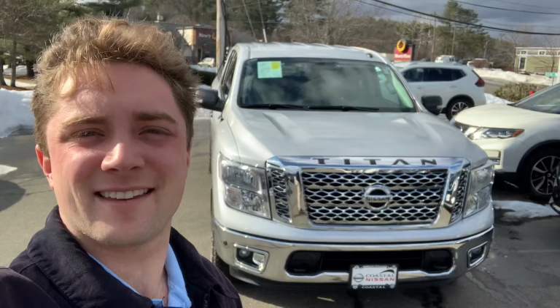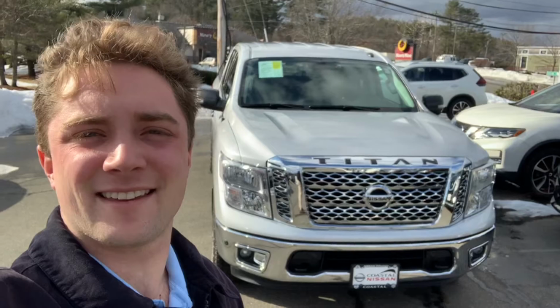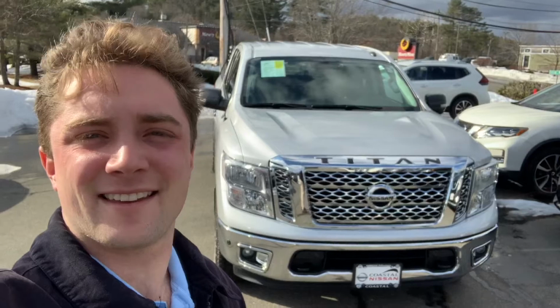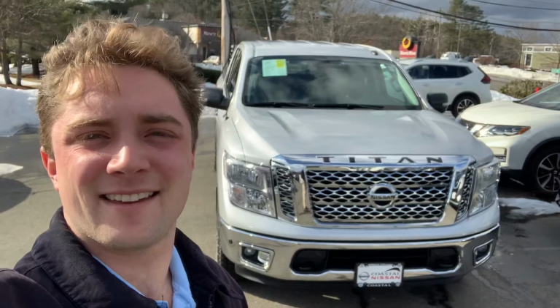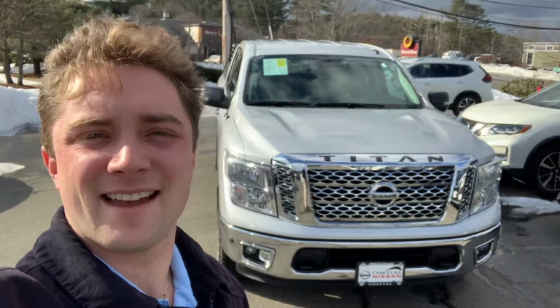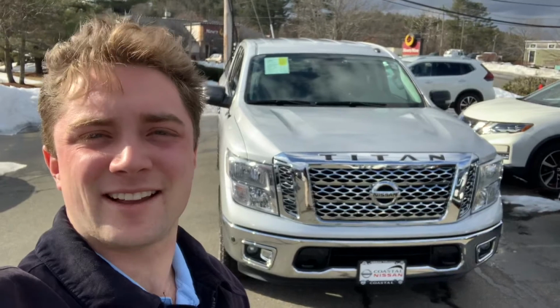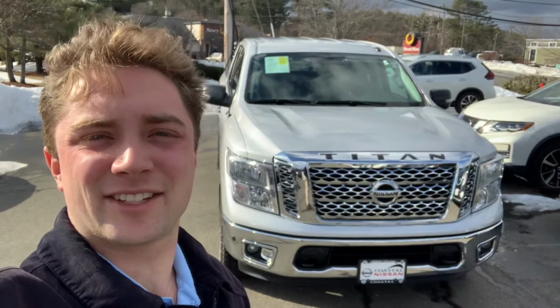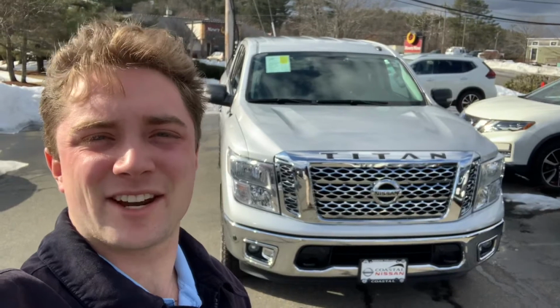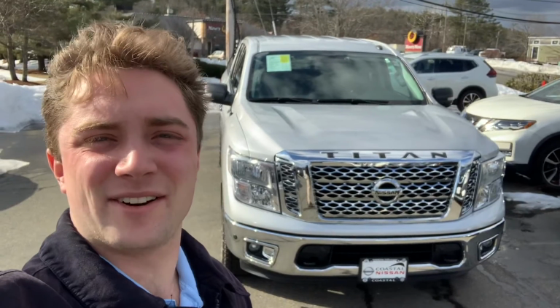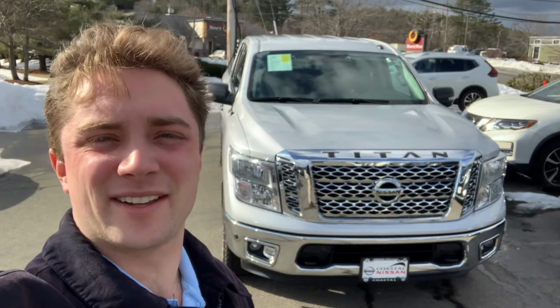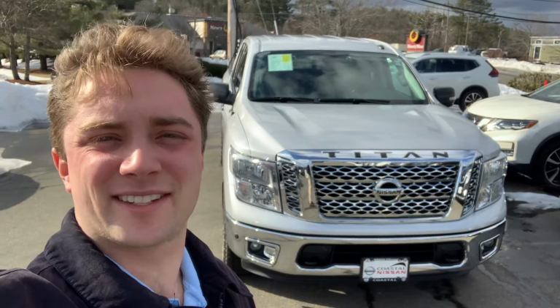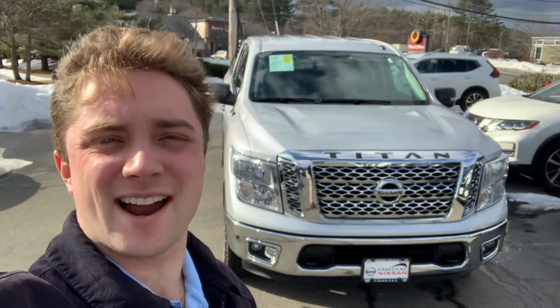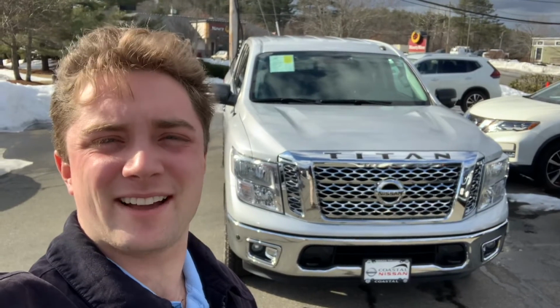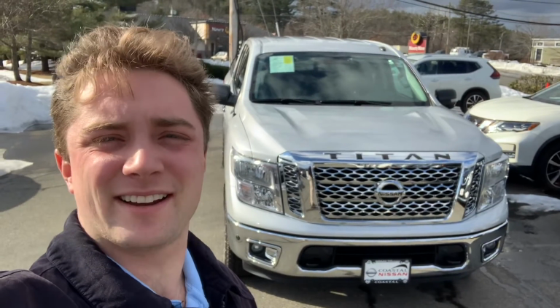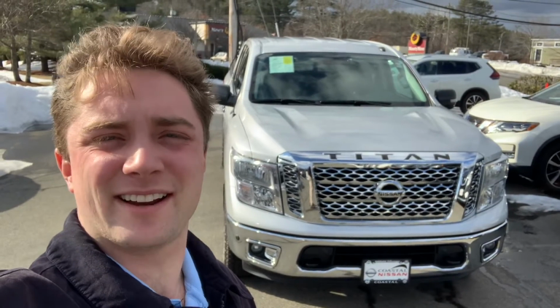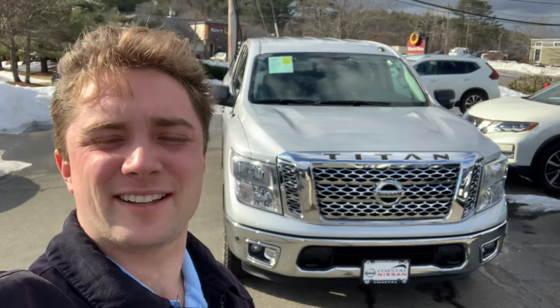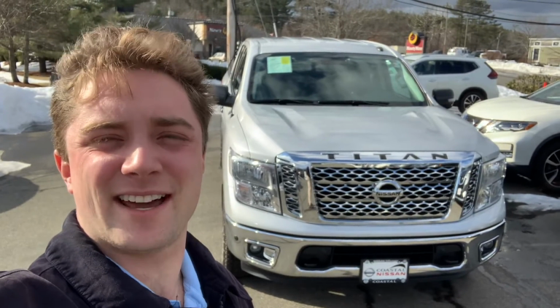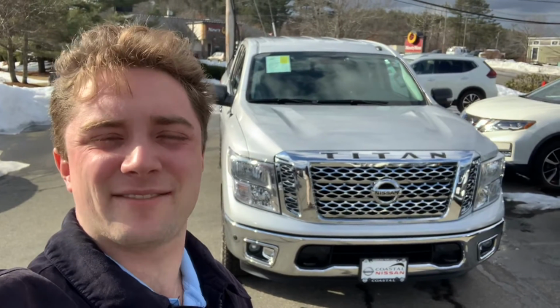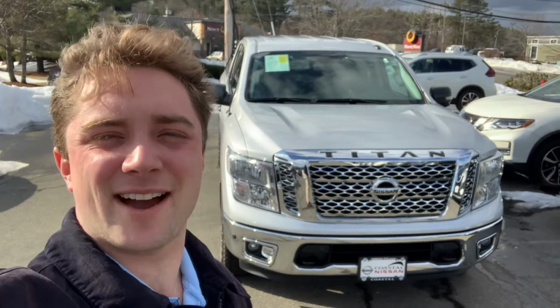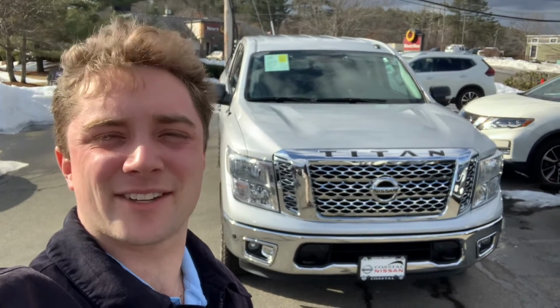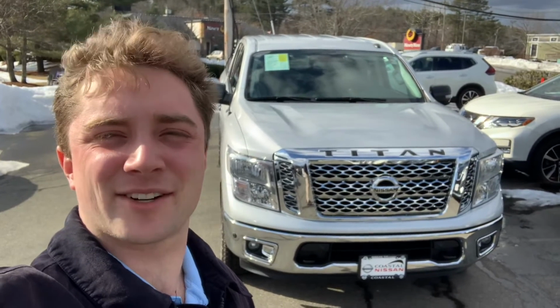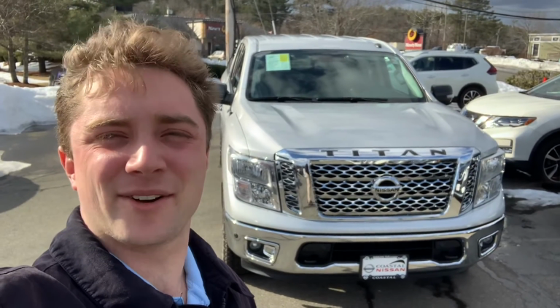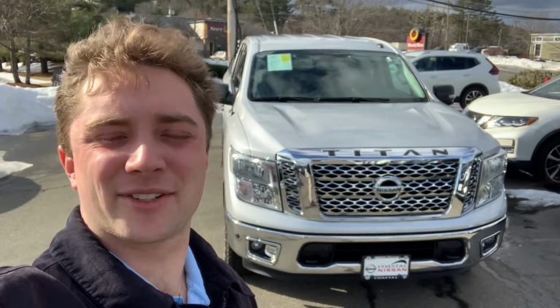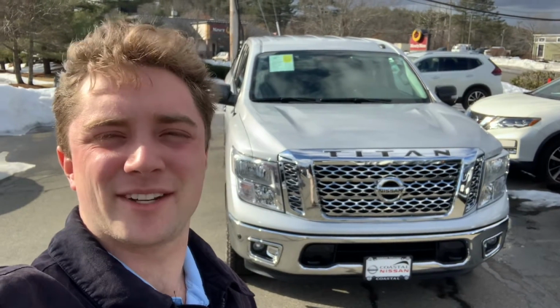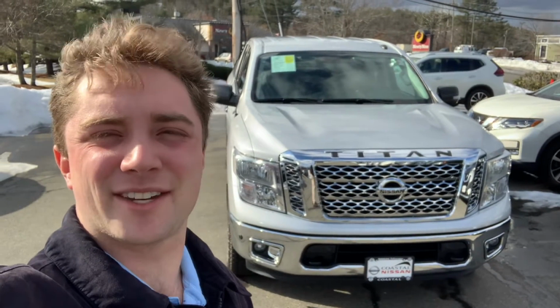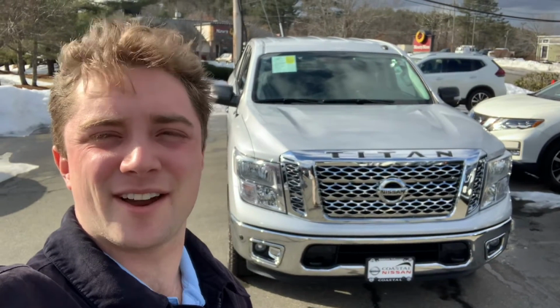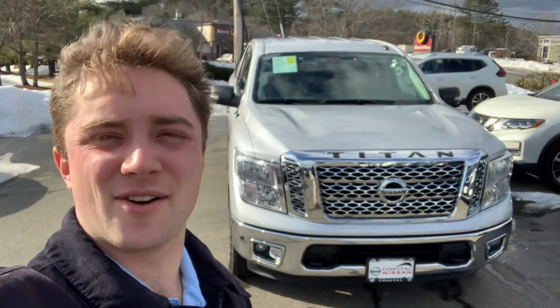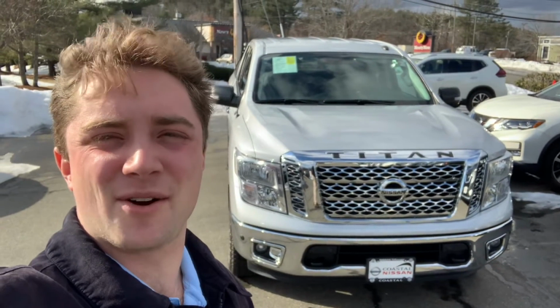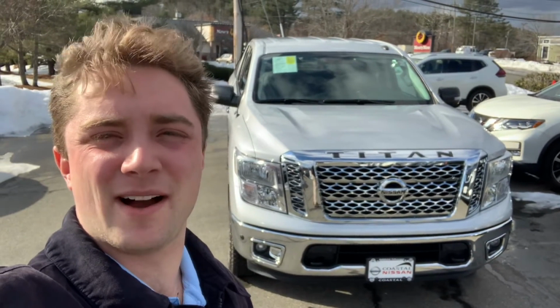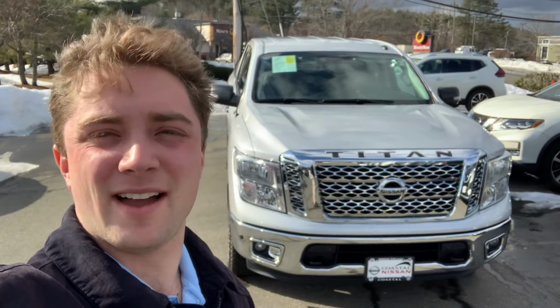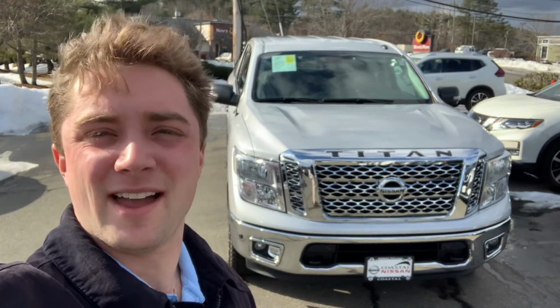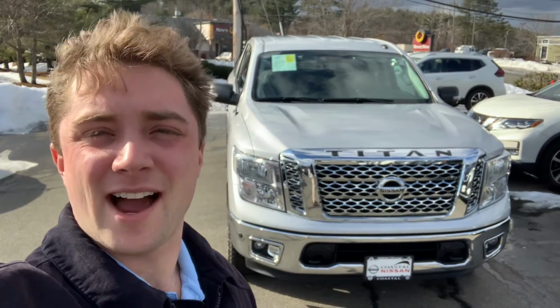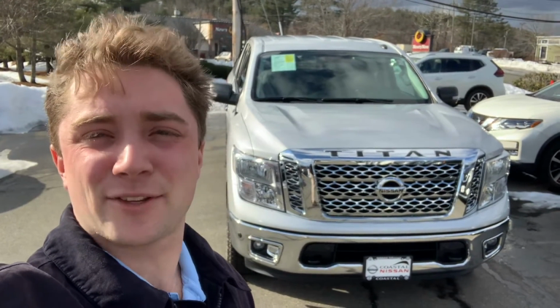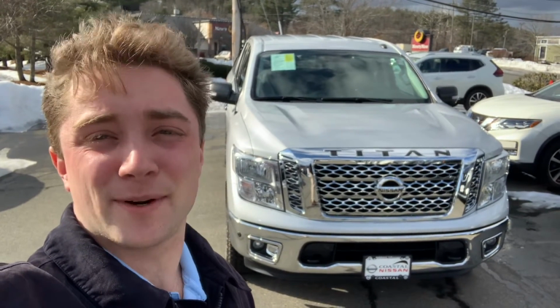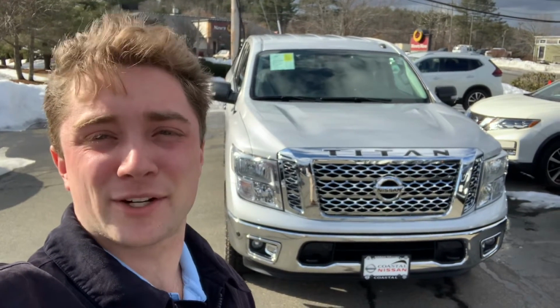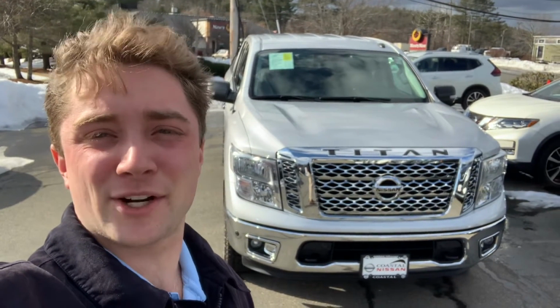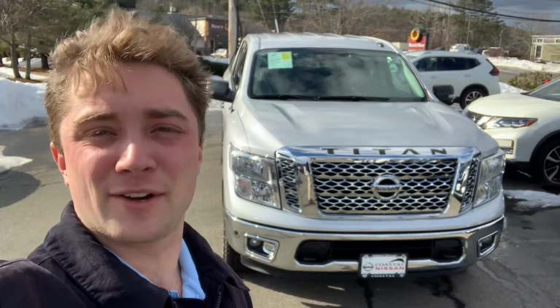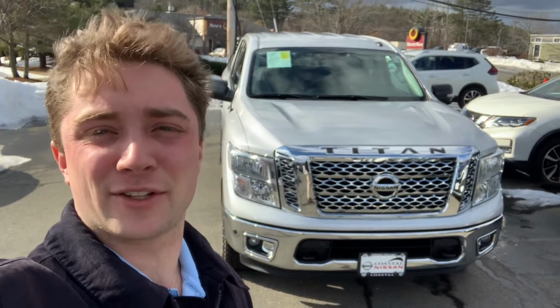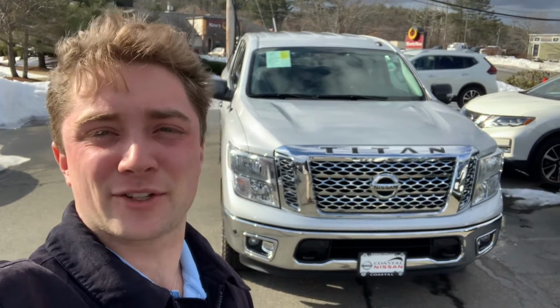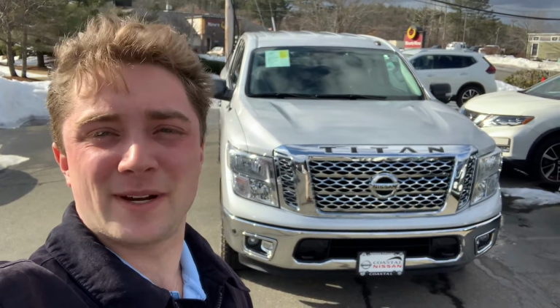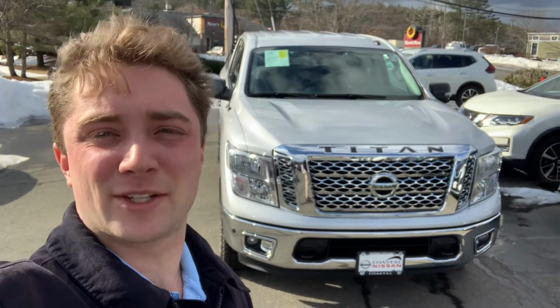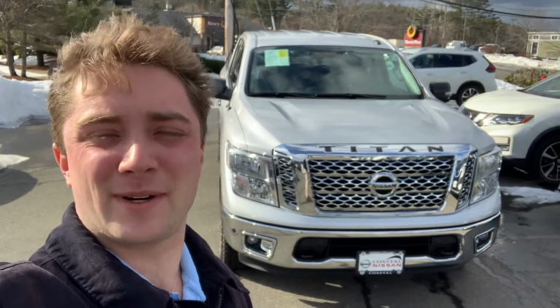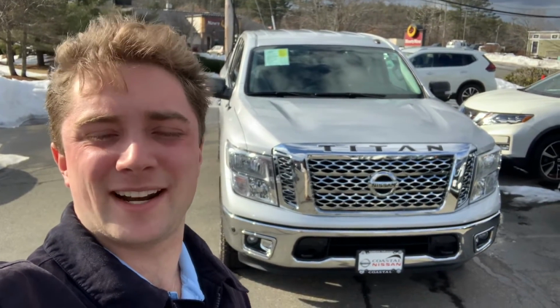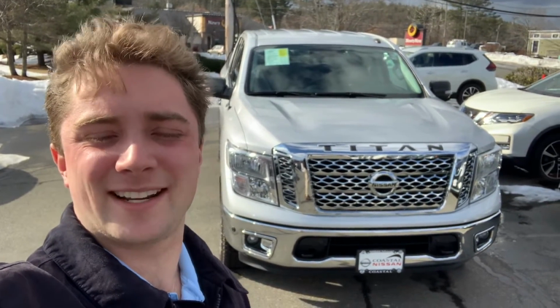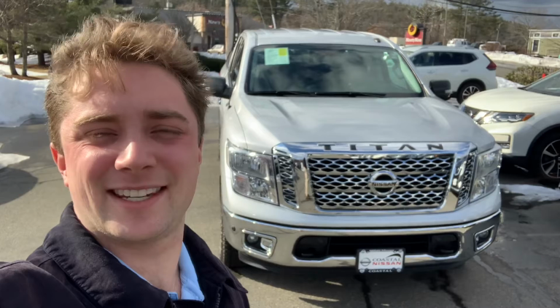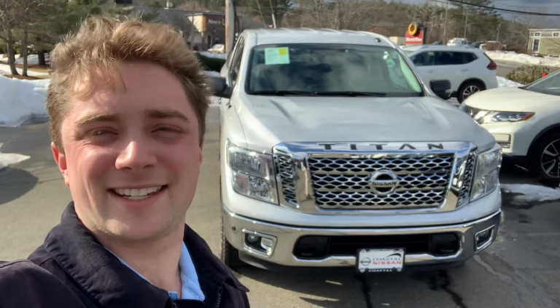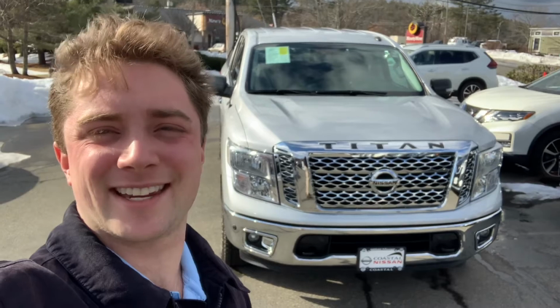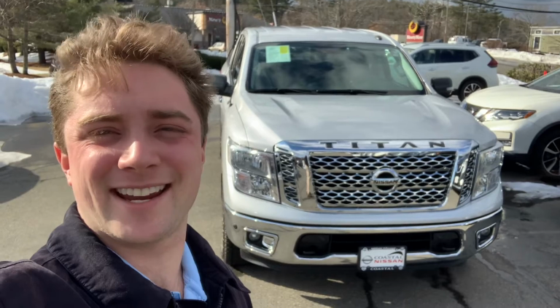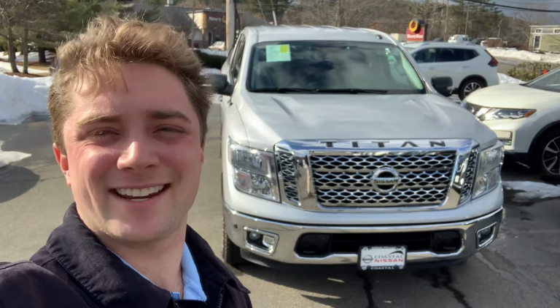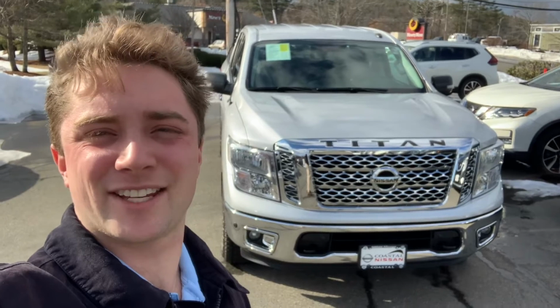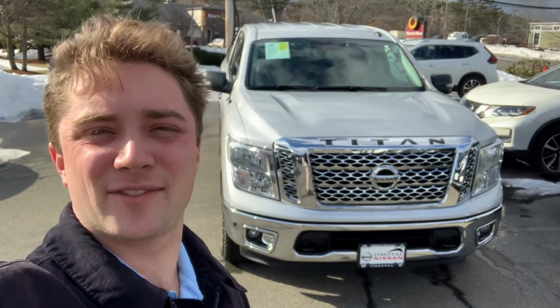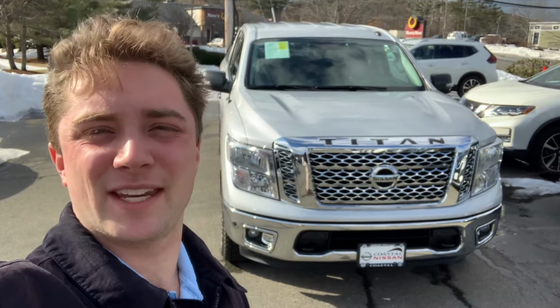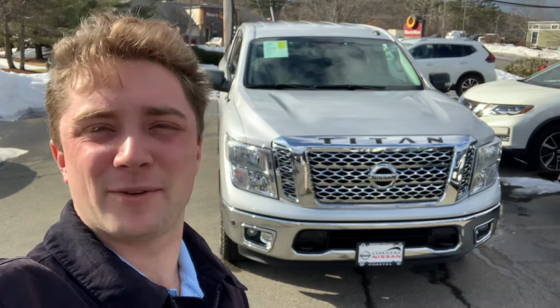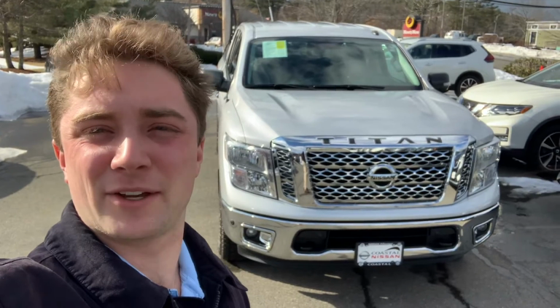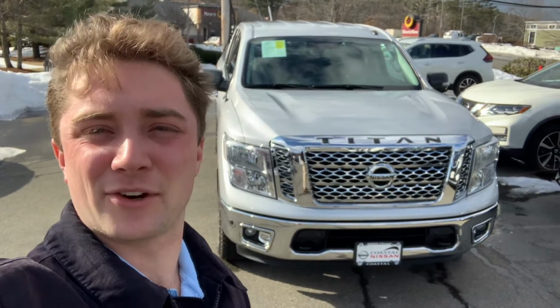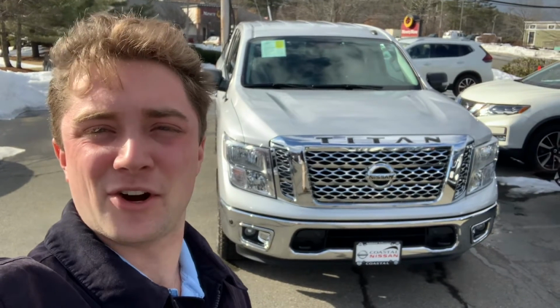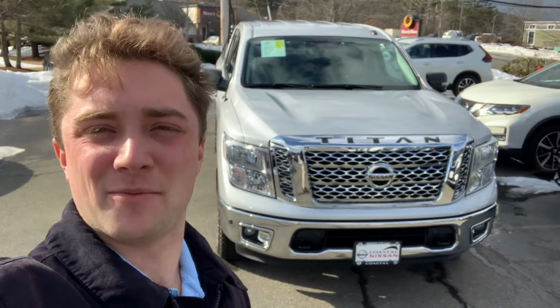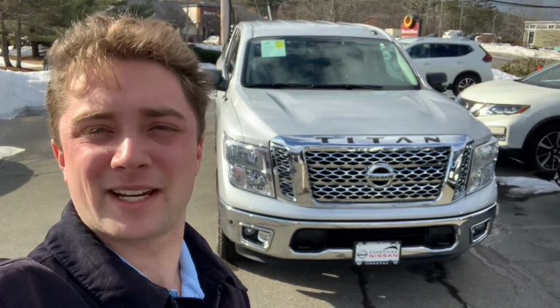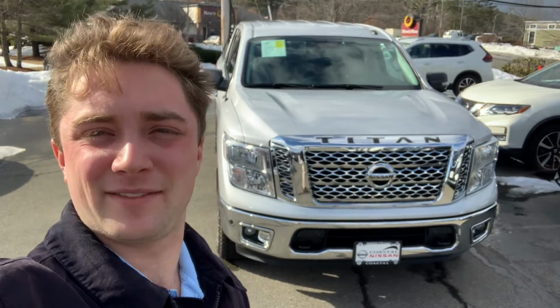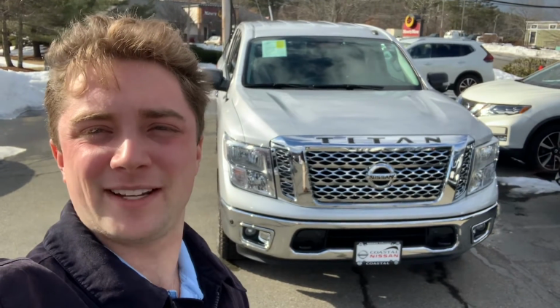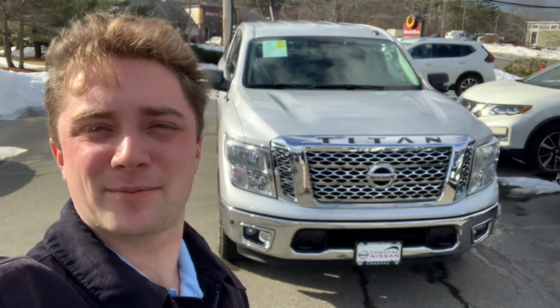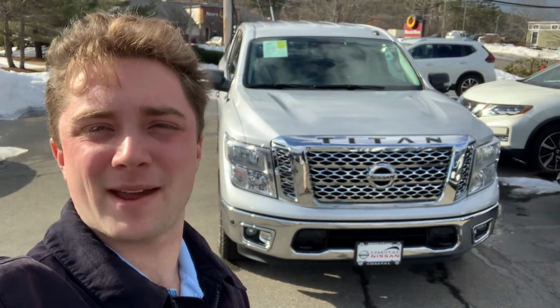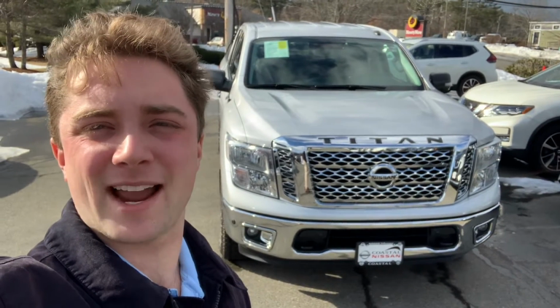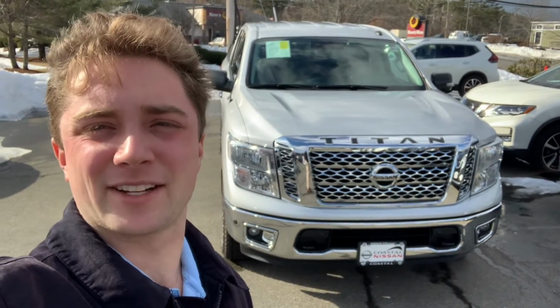How's it going? It's Tyler here, client advisor at Coastal Nissan in Norwell. I just wanted to show you the sweet 2019 Titan SV with the chrome and convenience package.